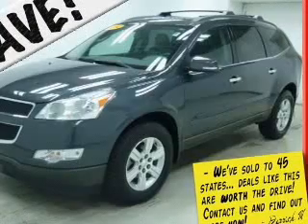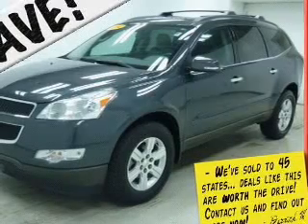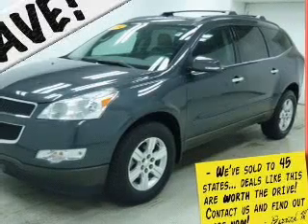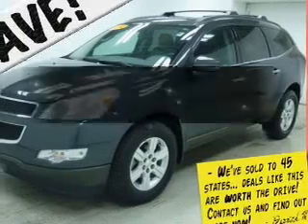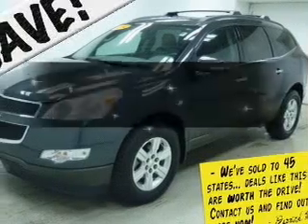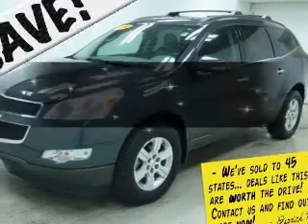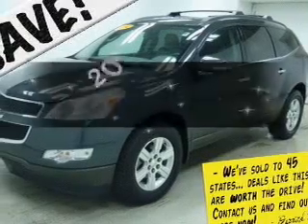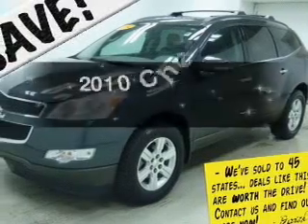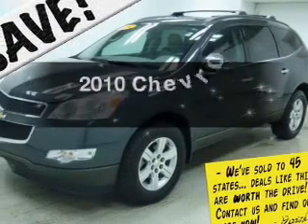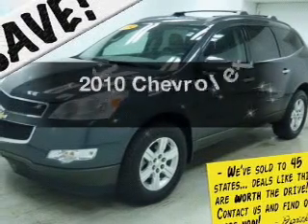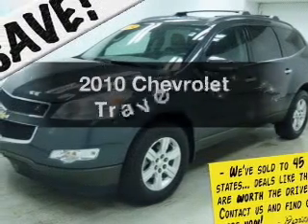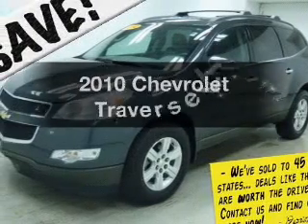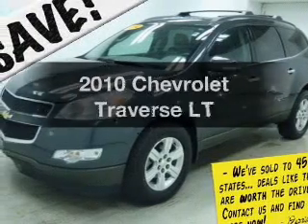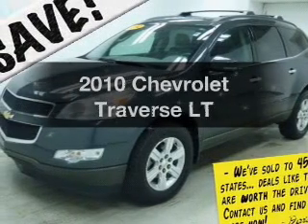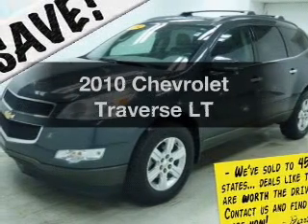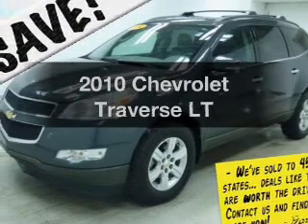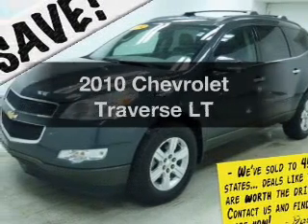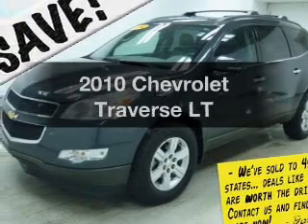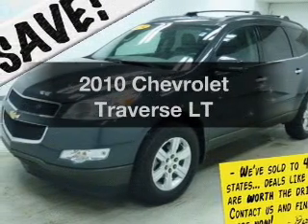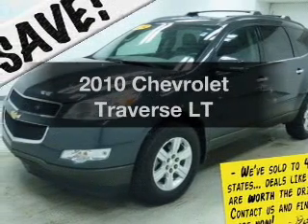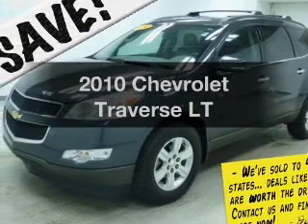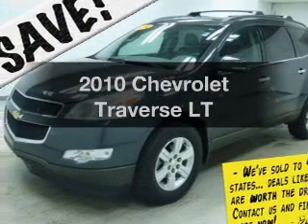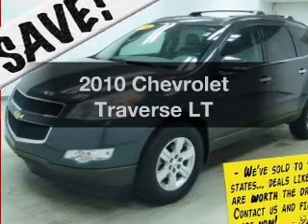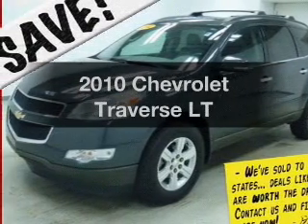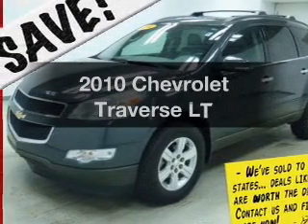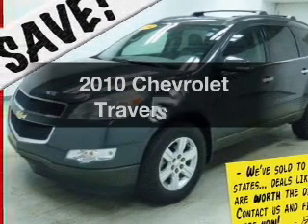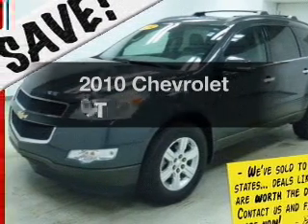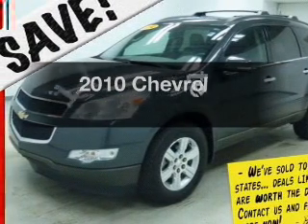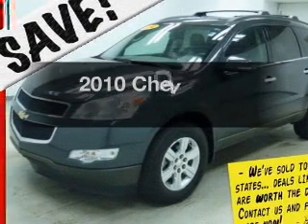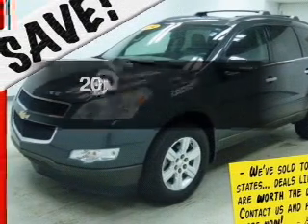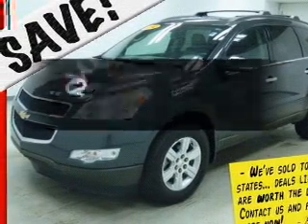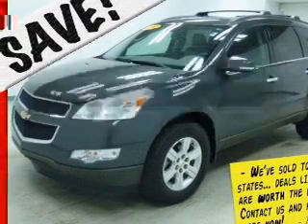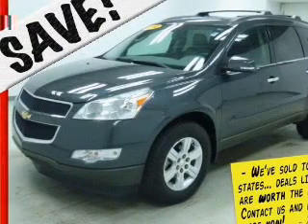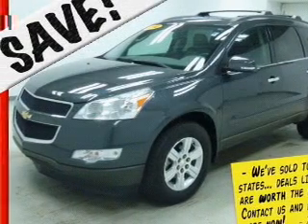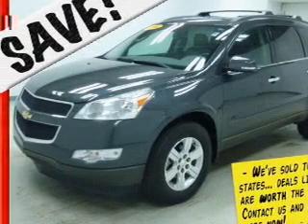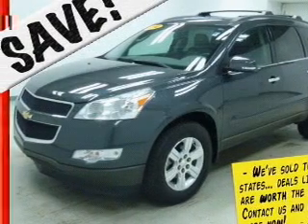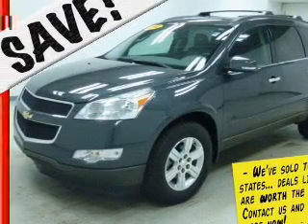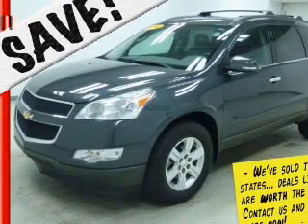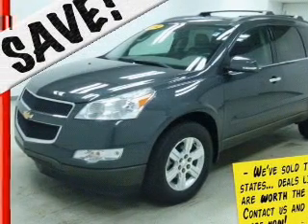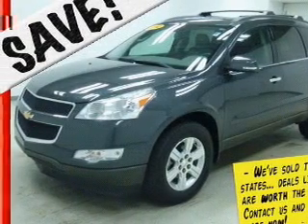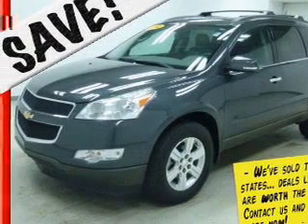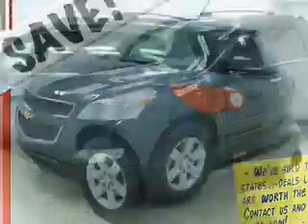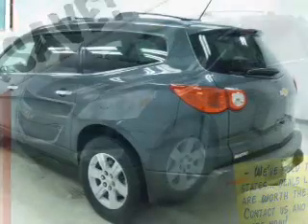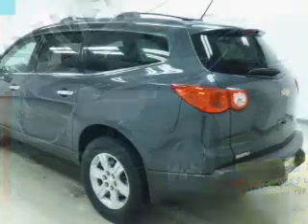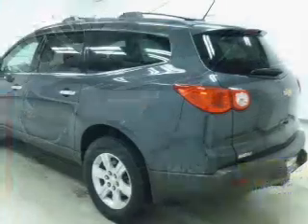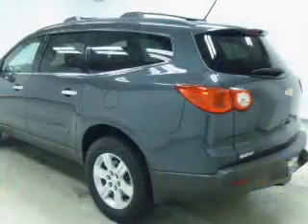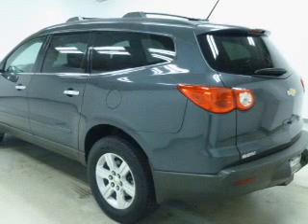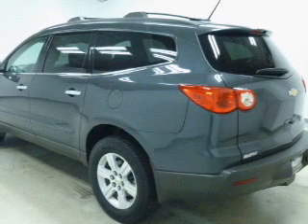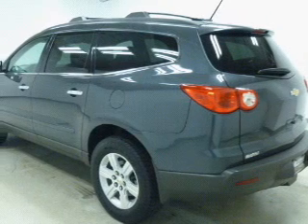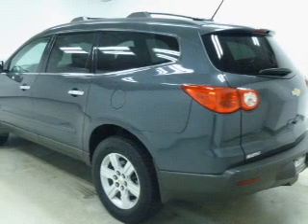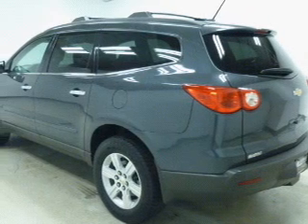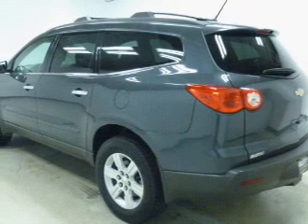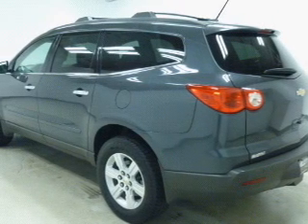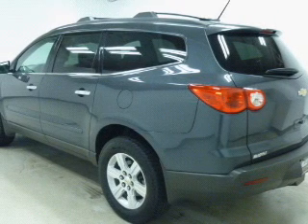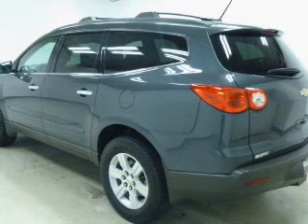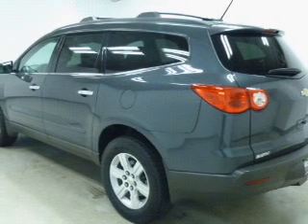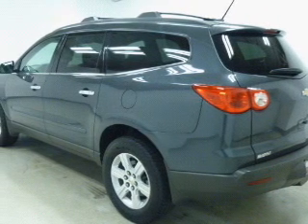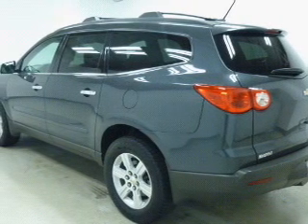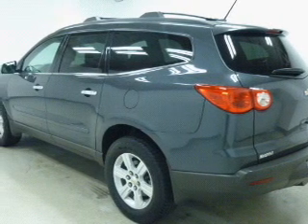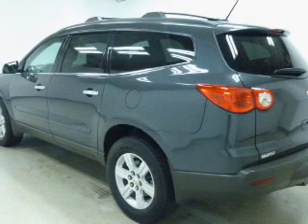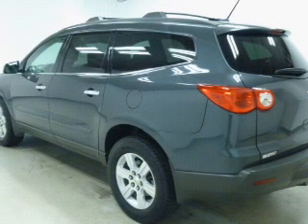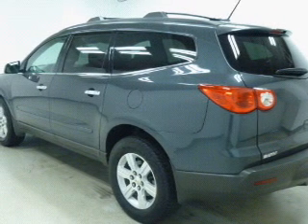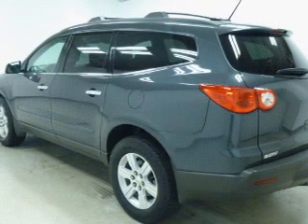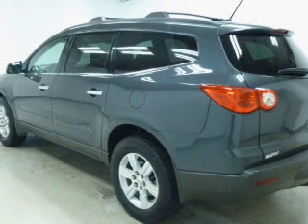Get noticed in this 2010 Chevrolet Traverse. Everything you need under one roof with this great vehicle.